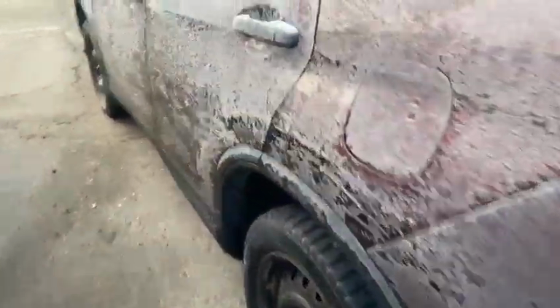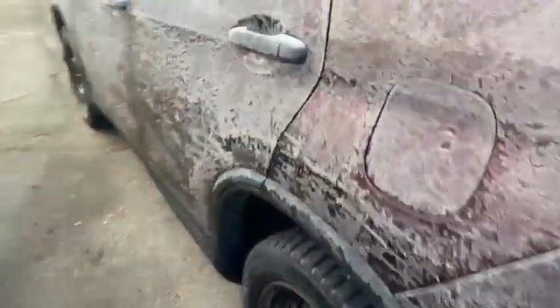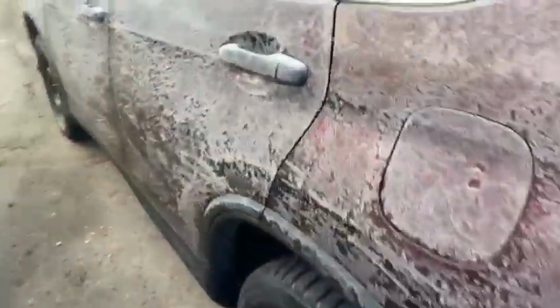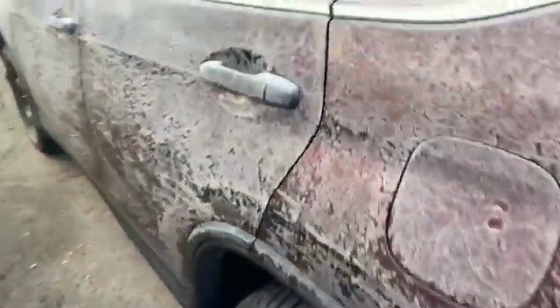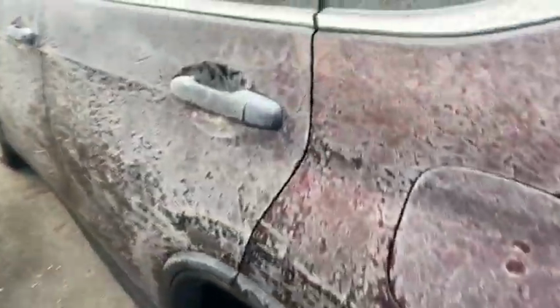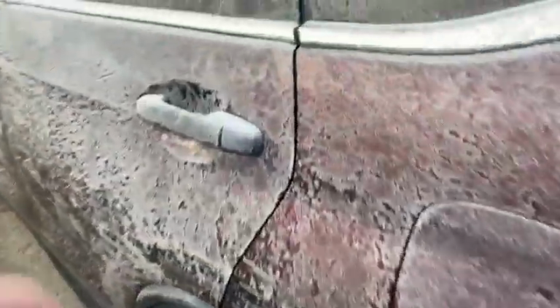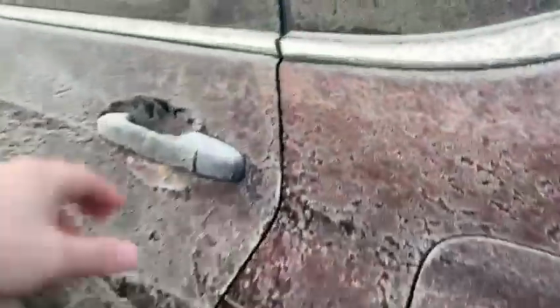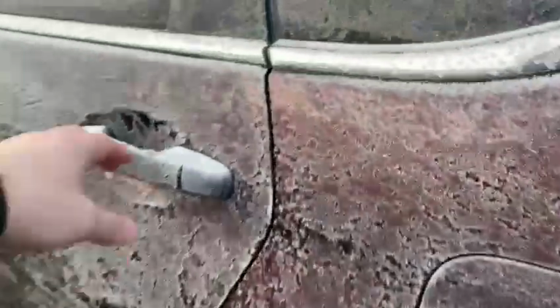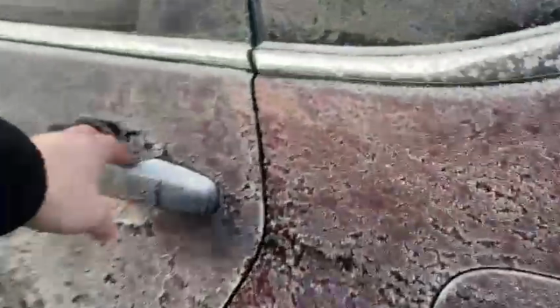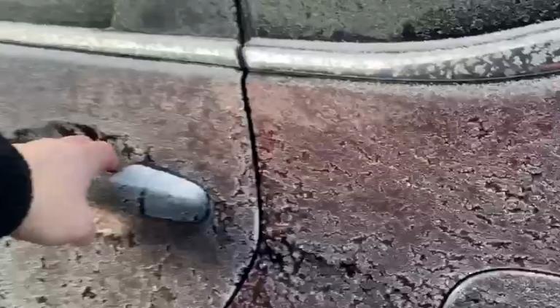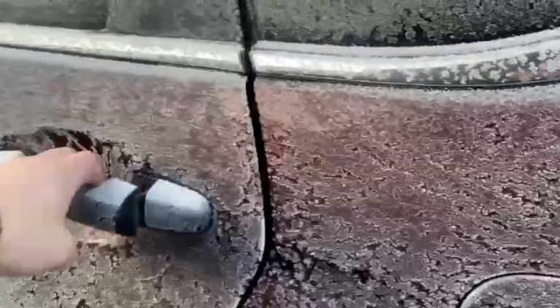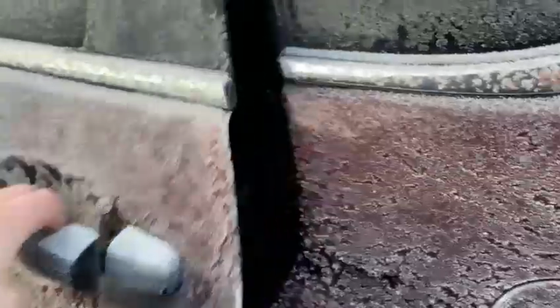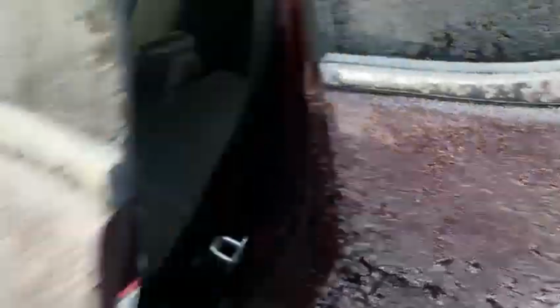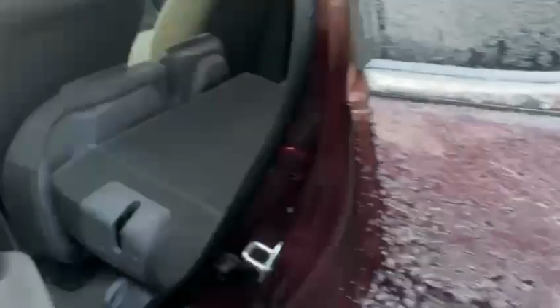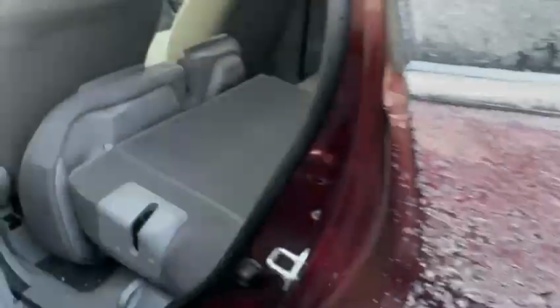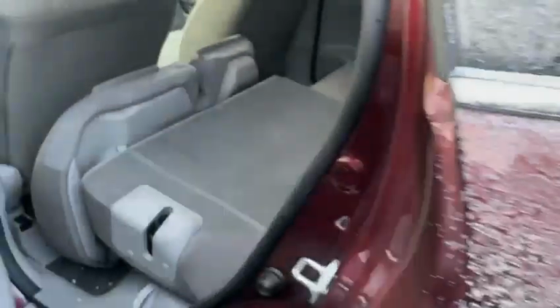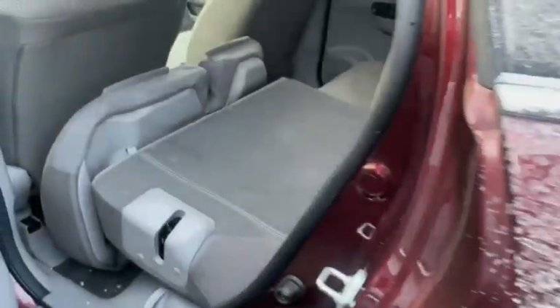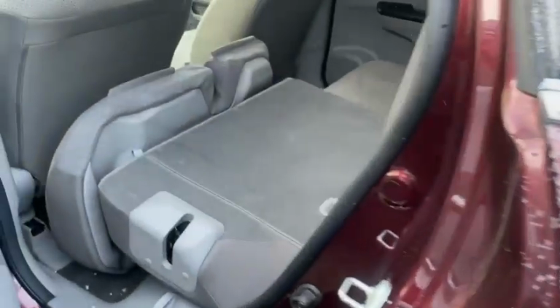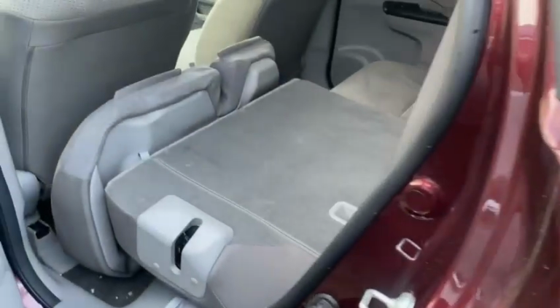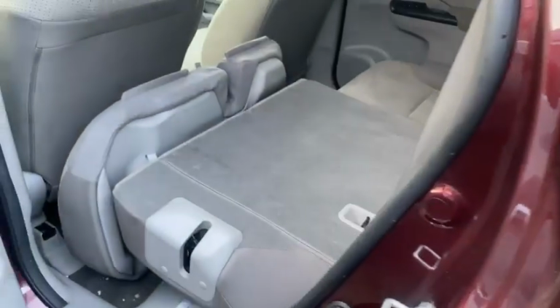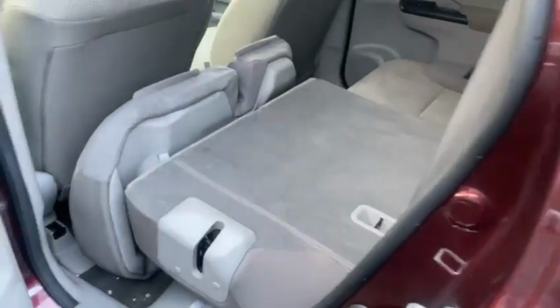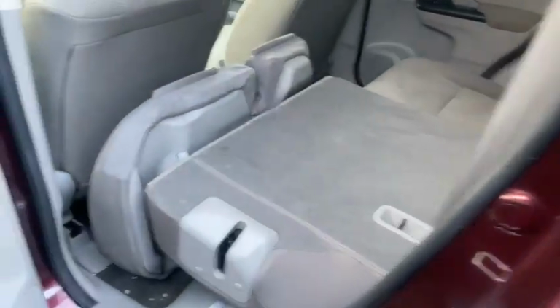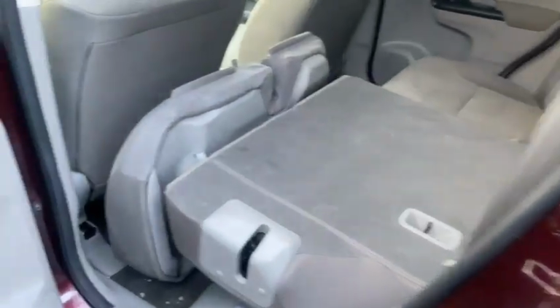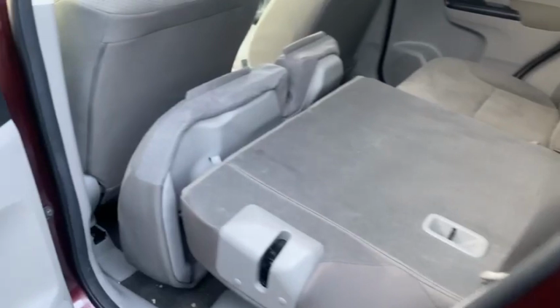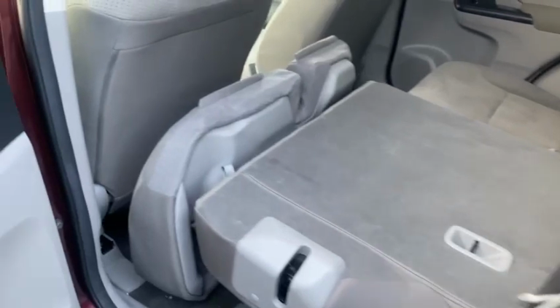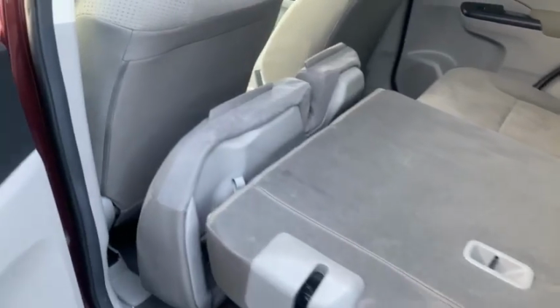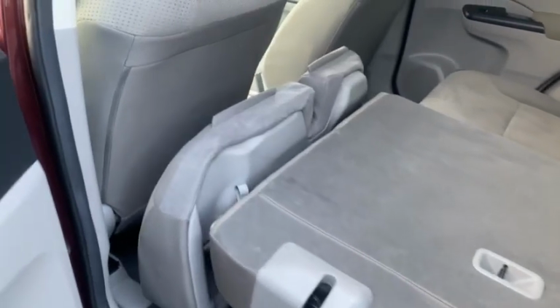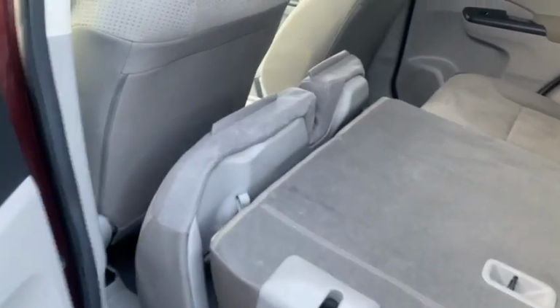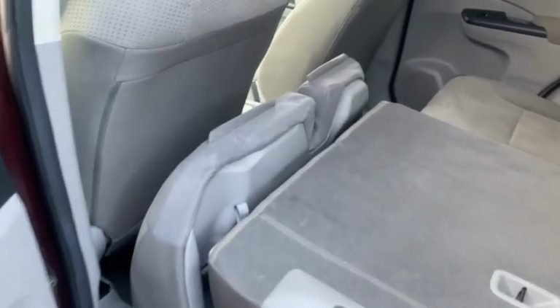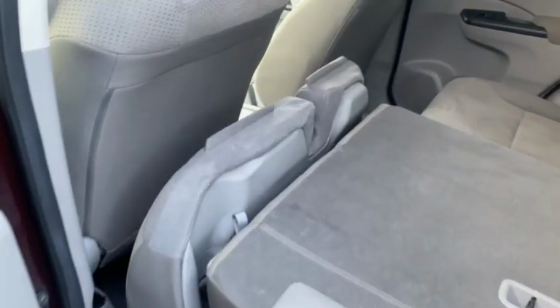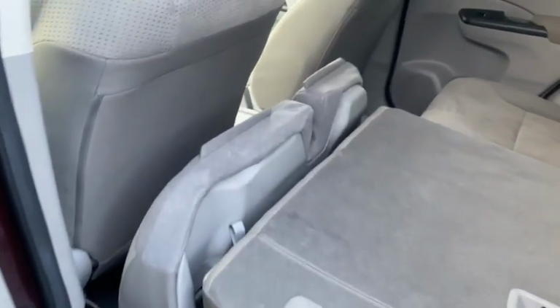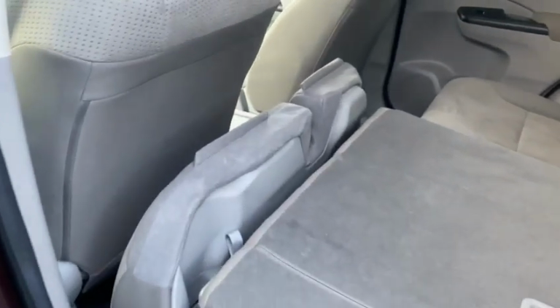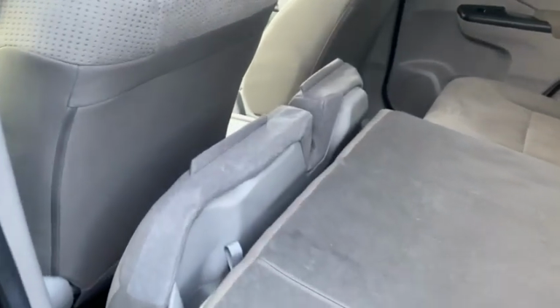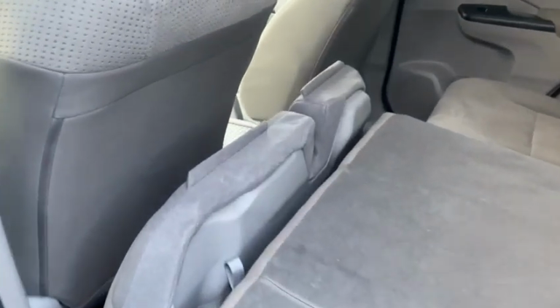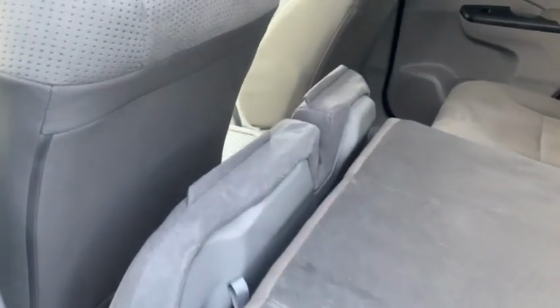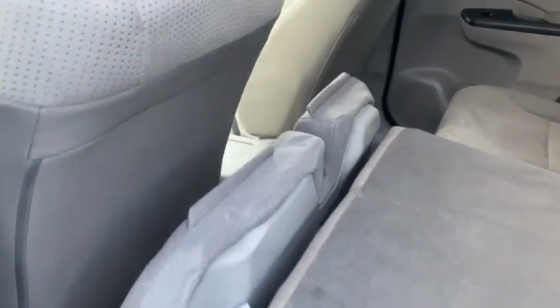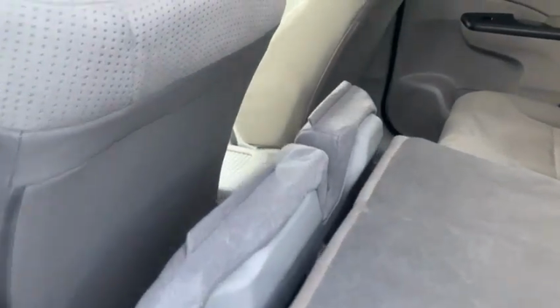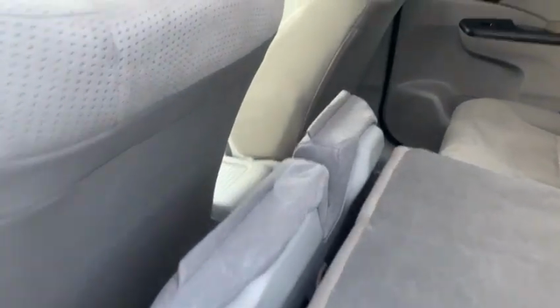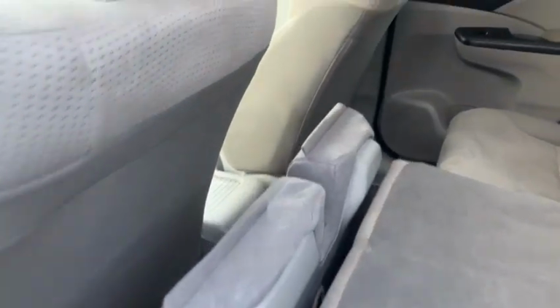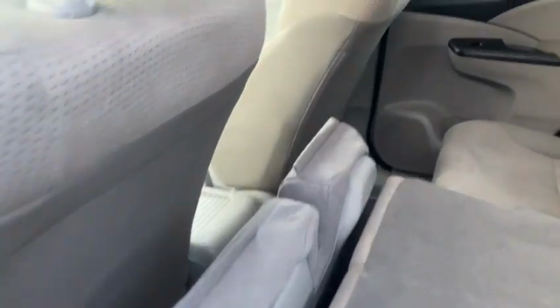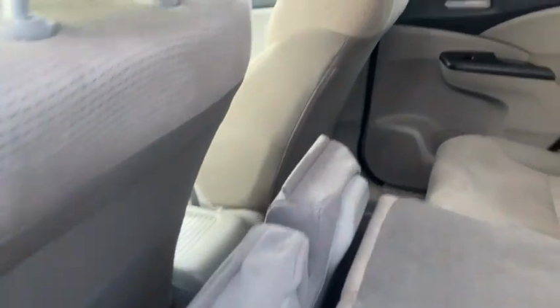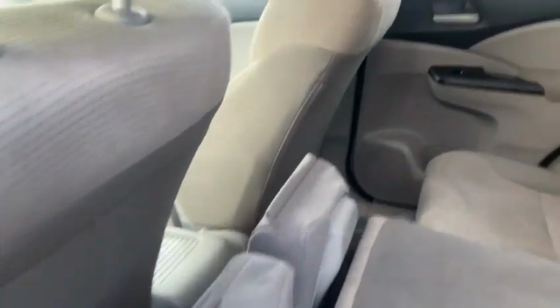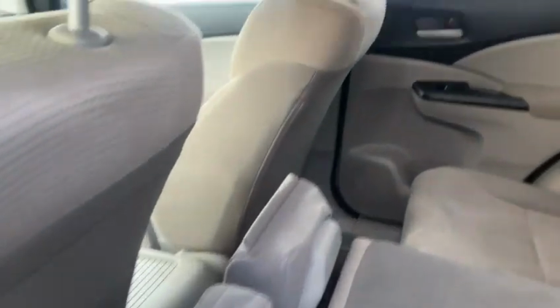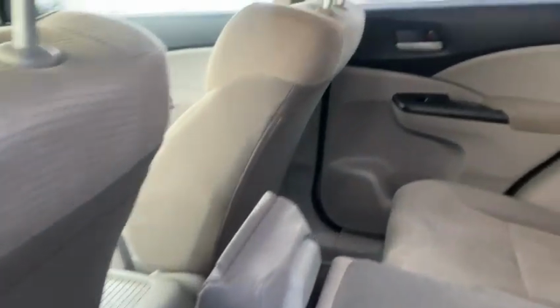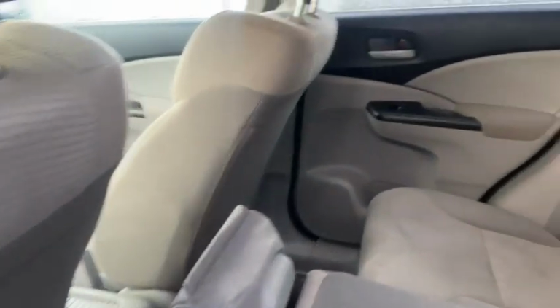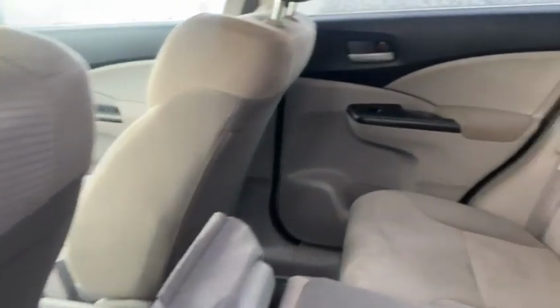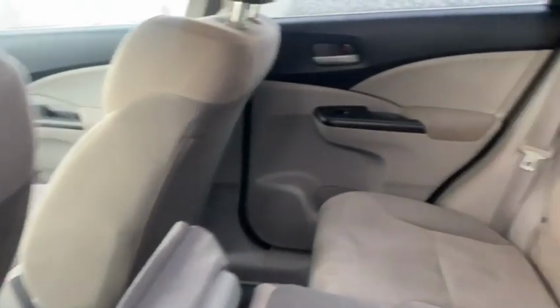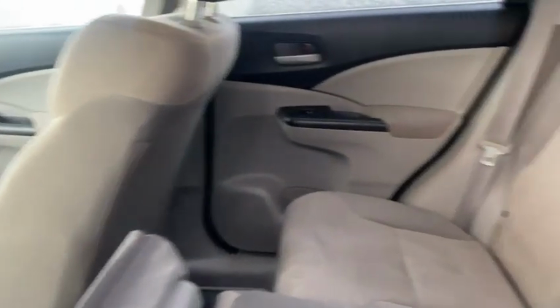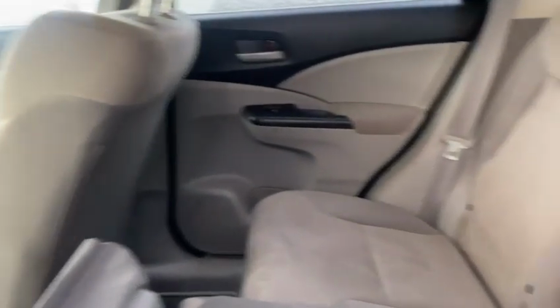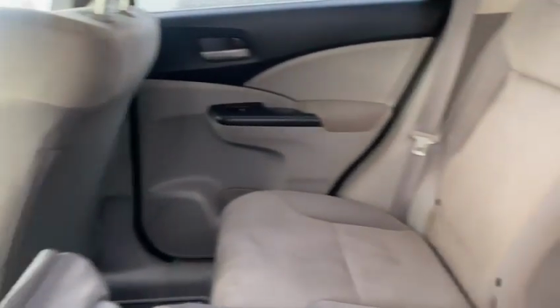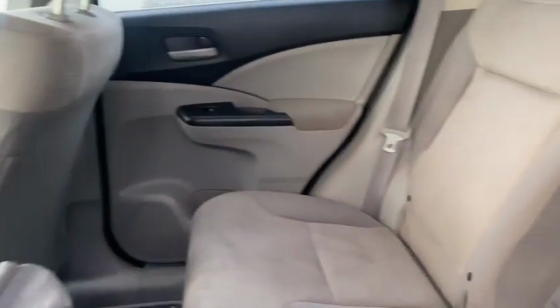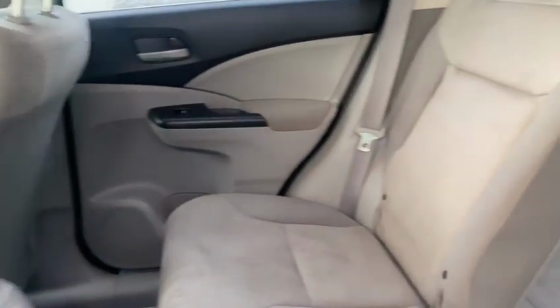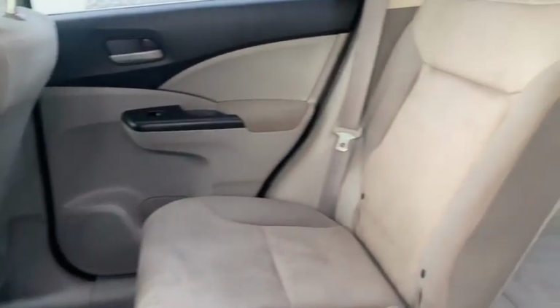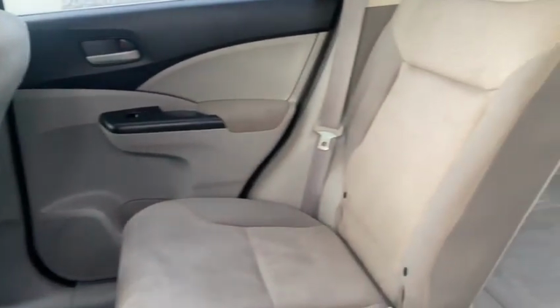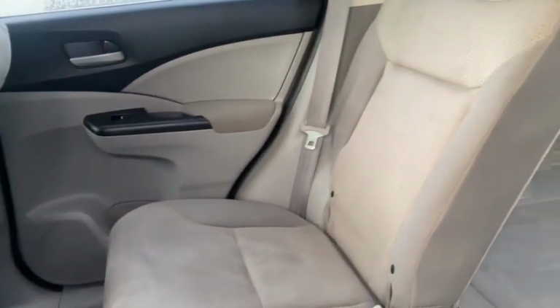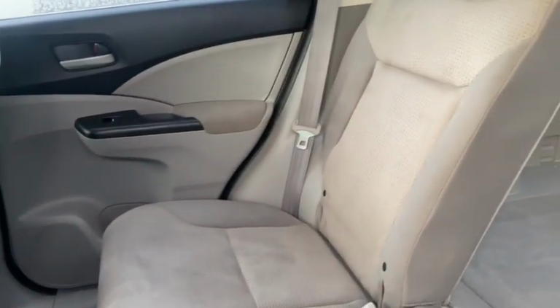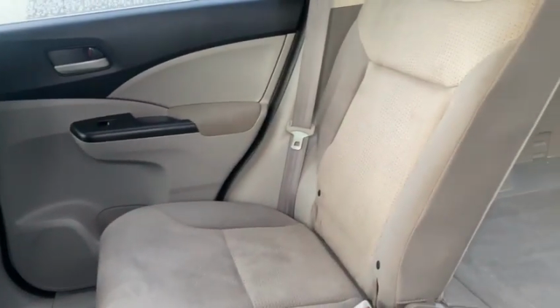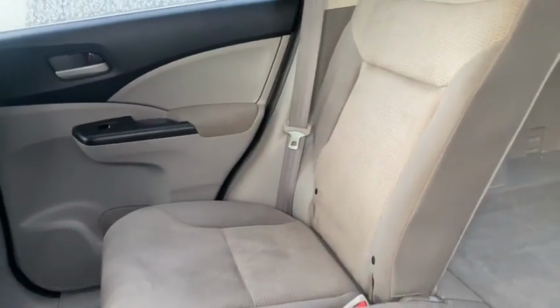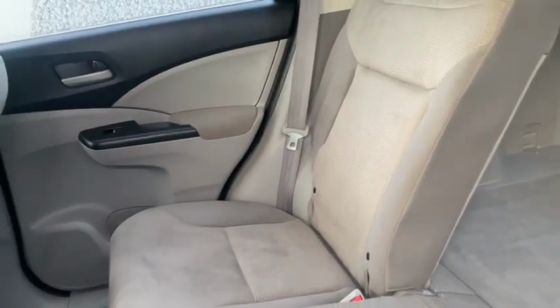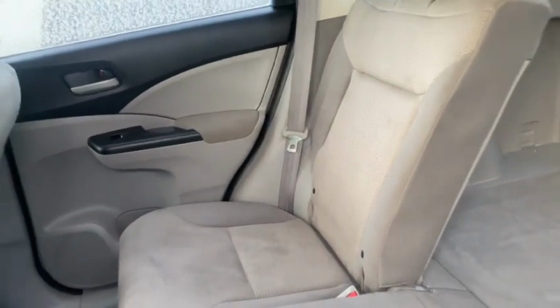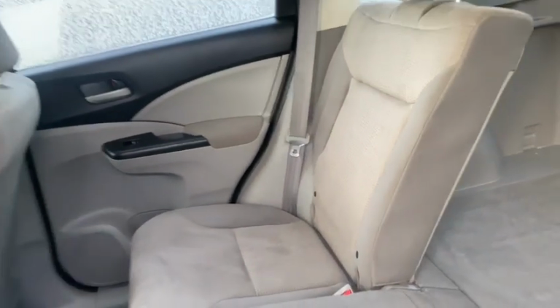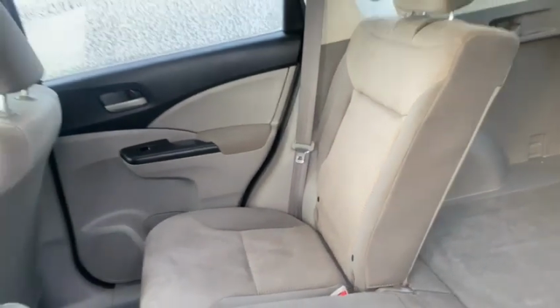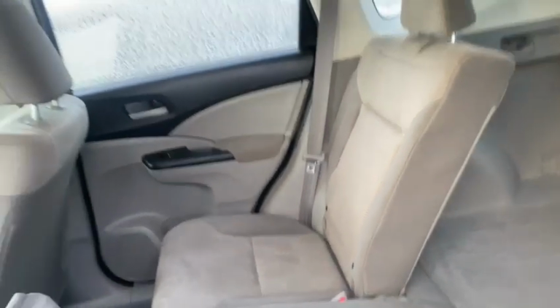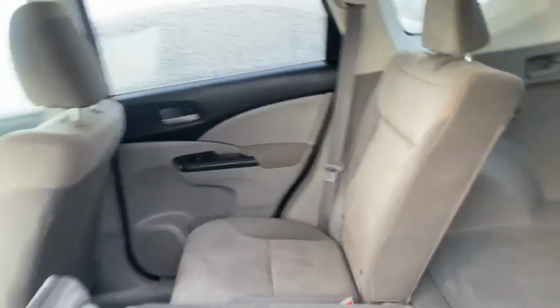Very versatile vehicle — I've had a few CR-Vs in my family as well. The interior is odor-free, no funky odors, no signs of abuse.